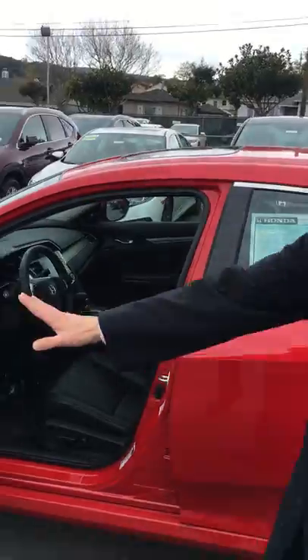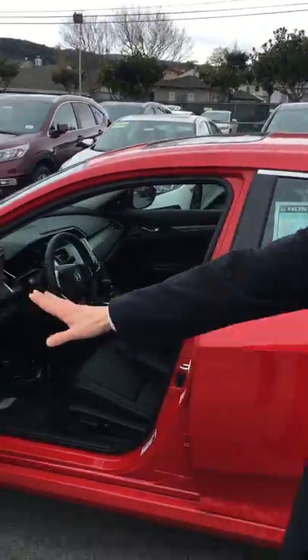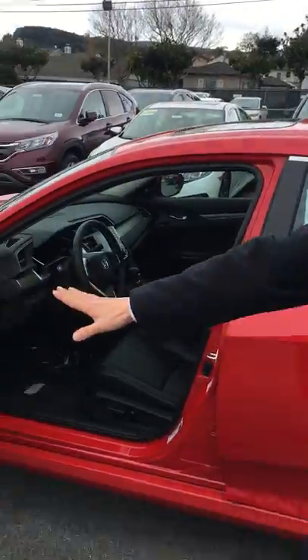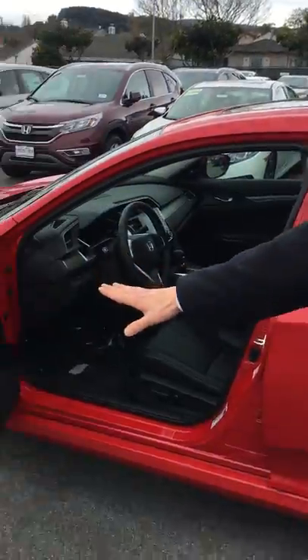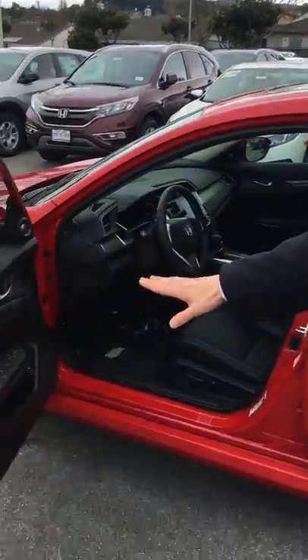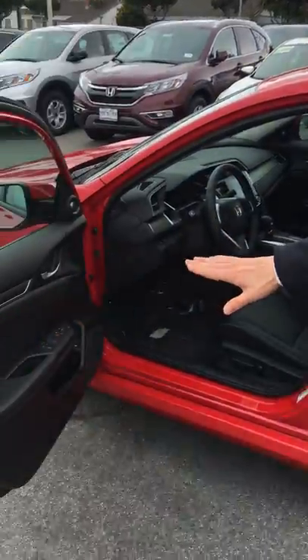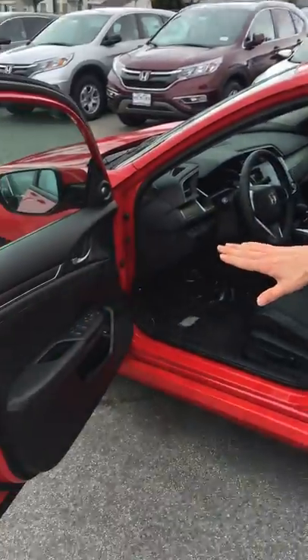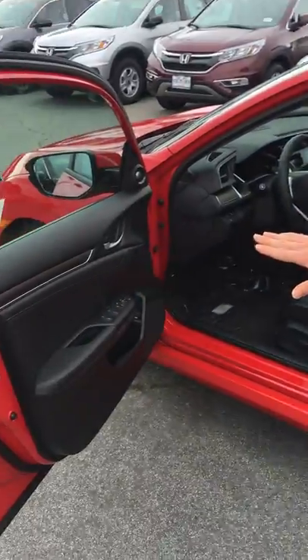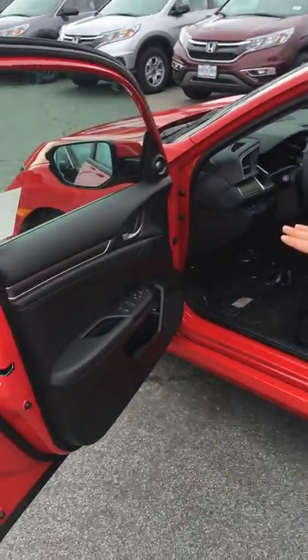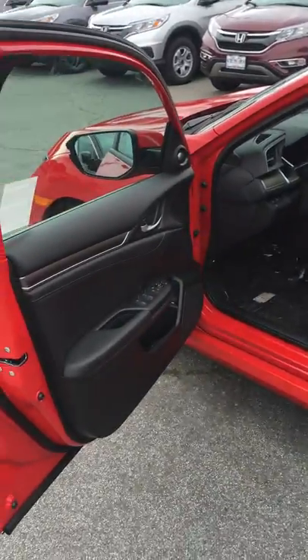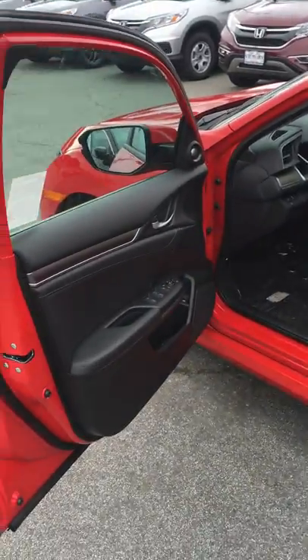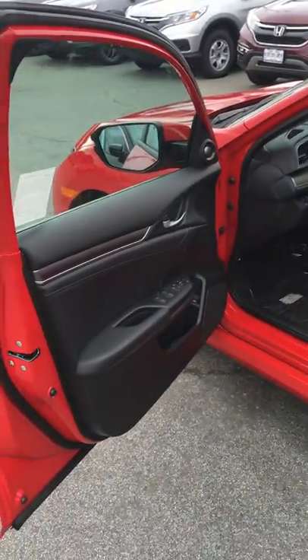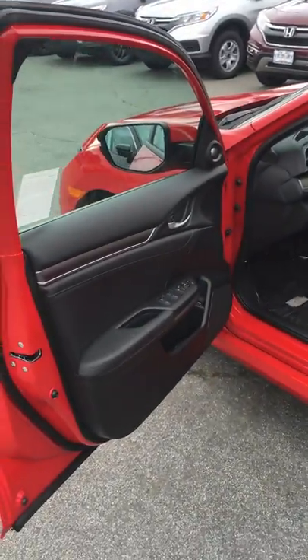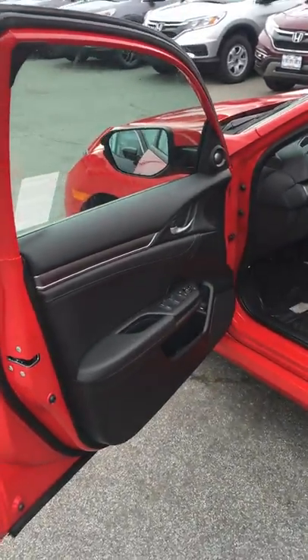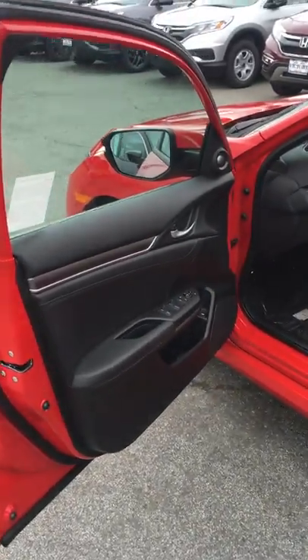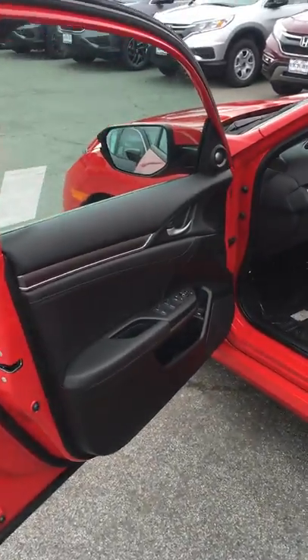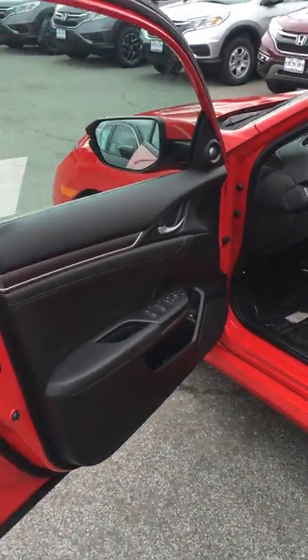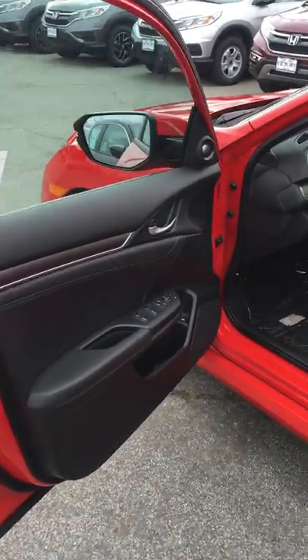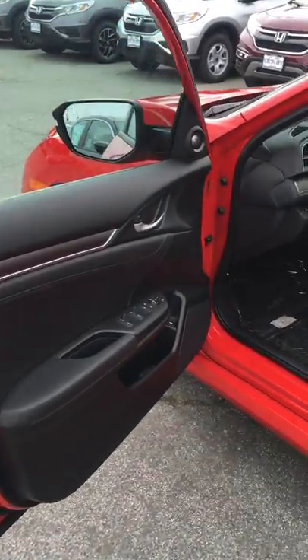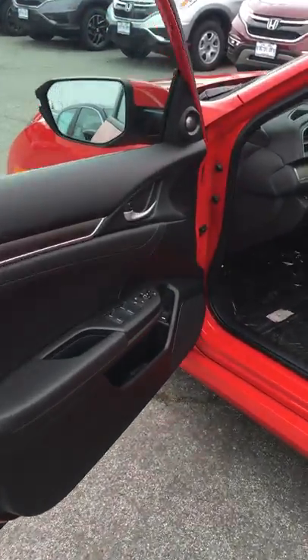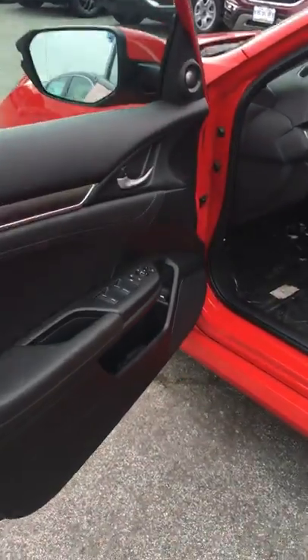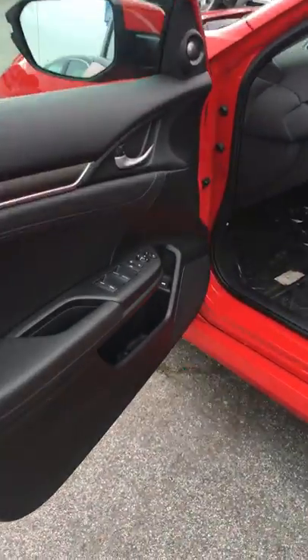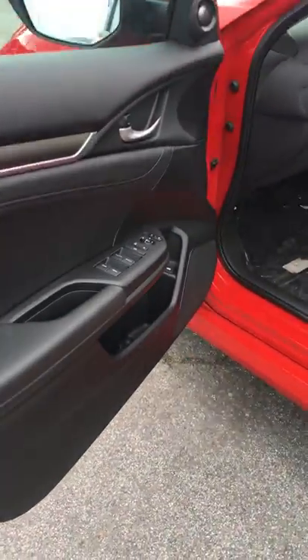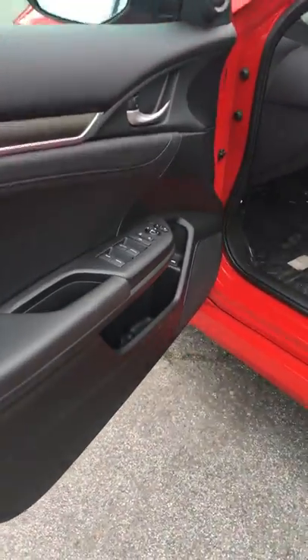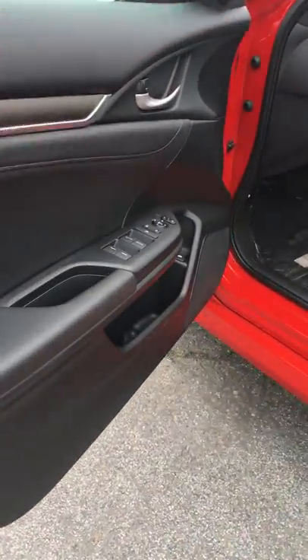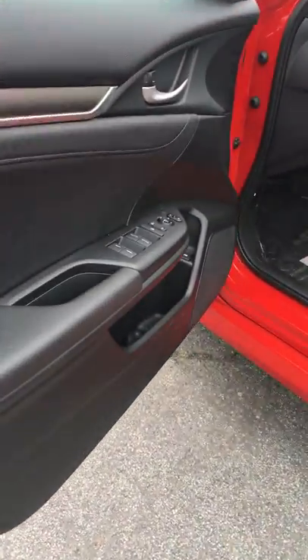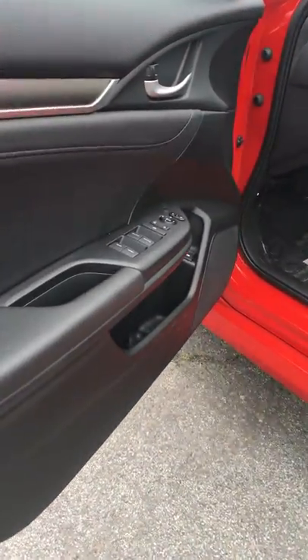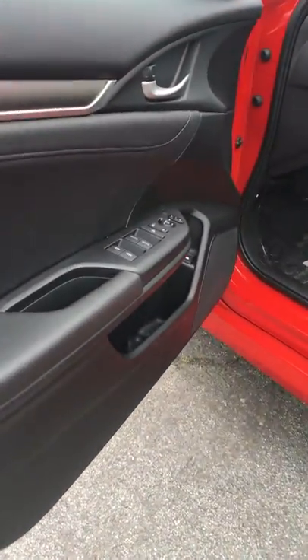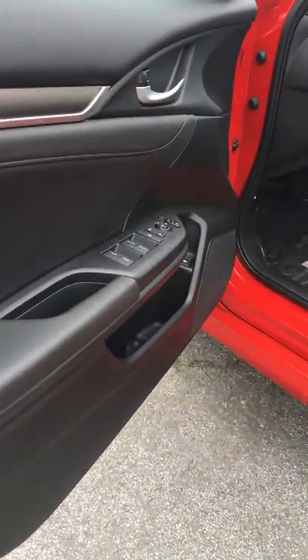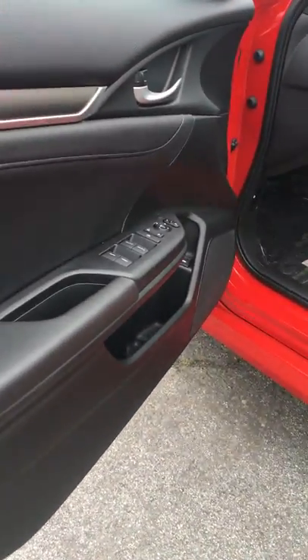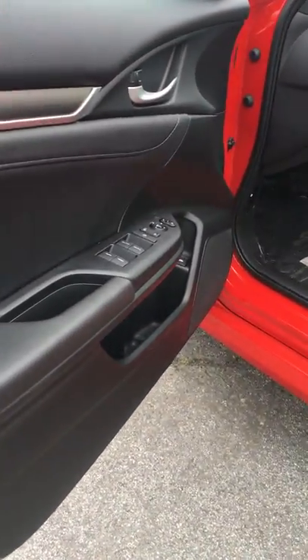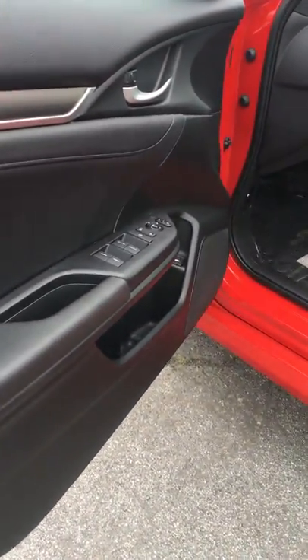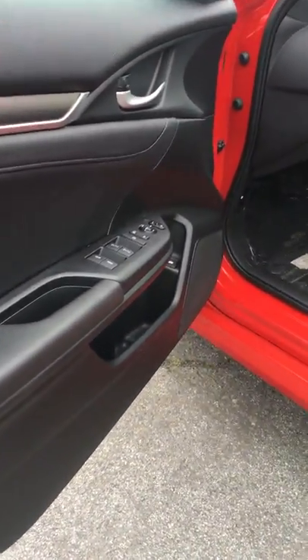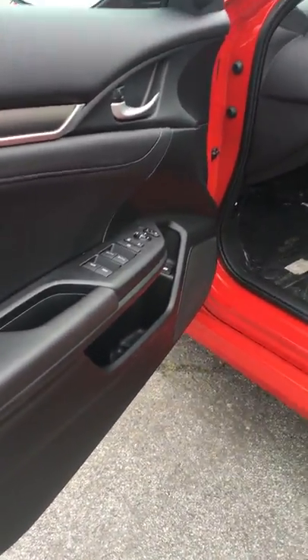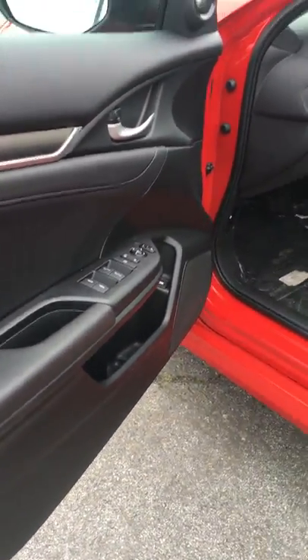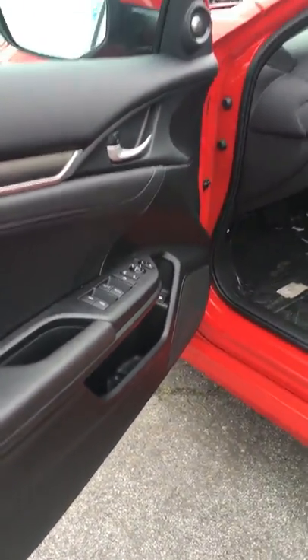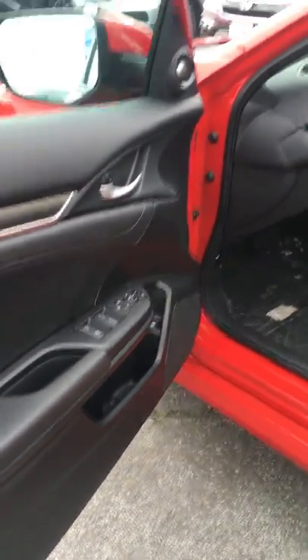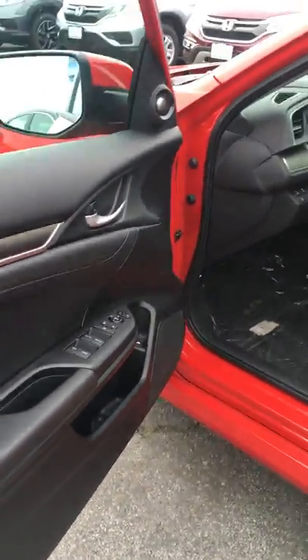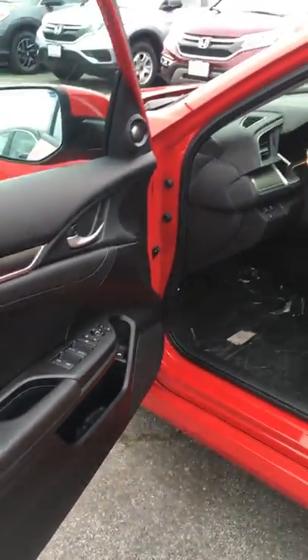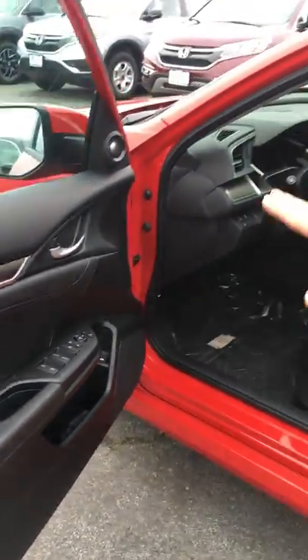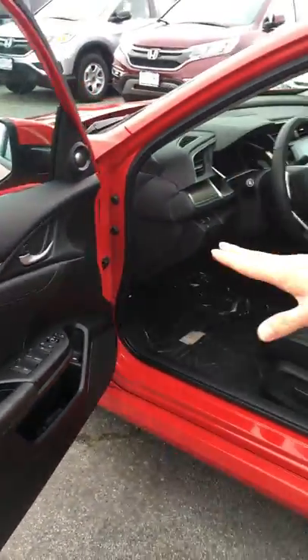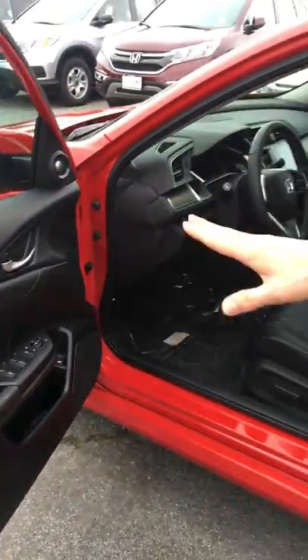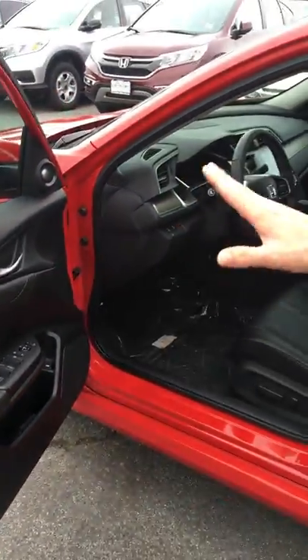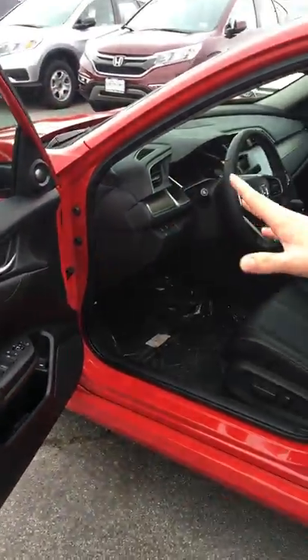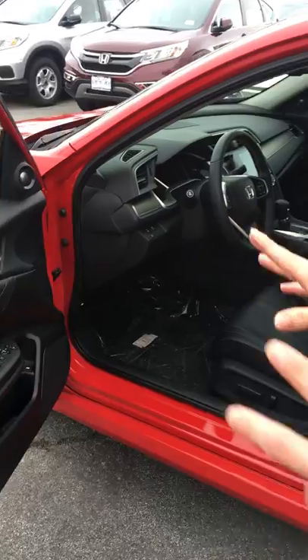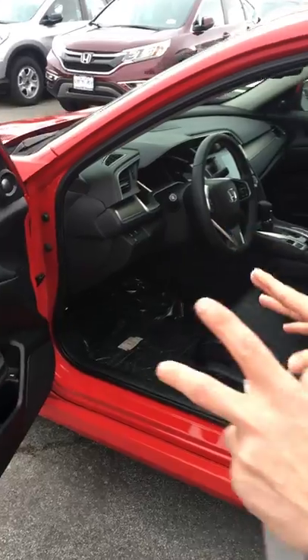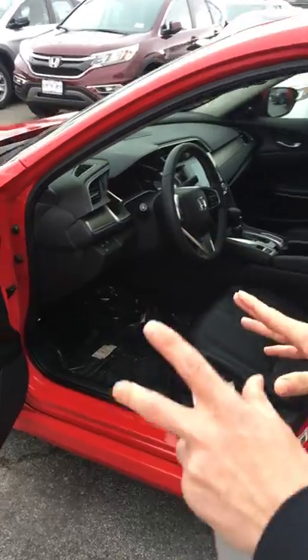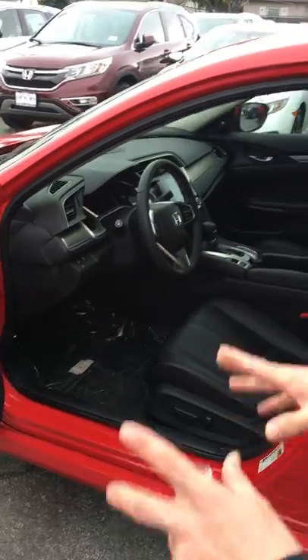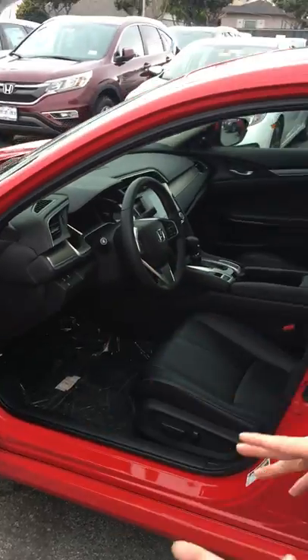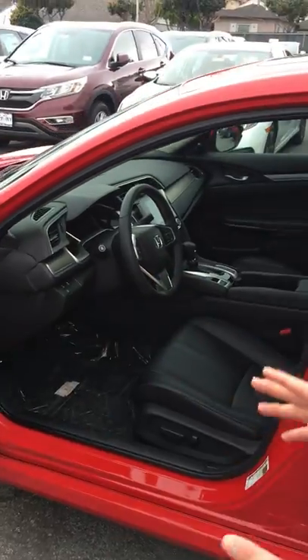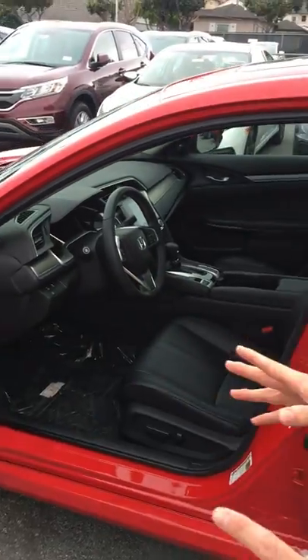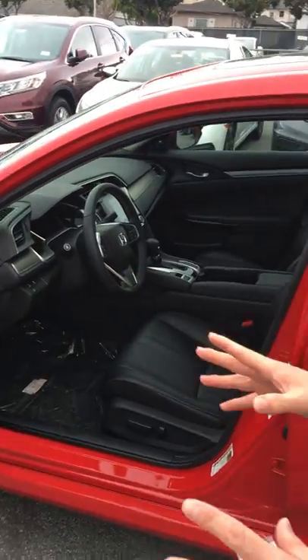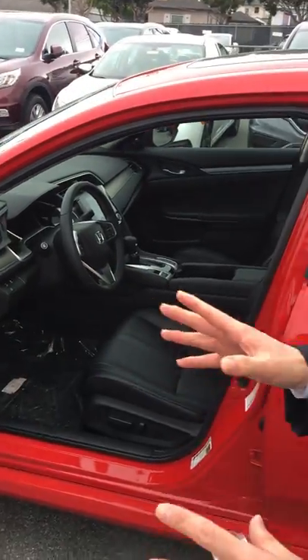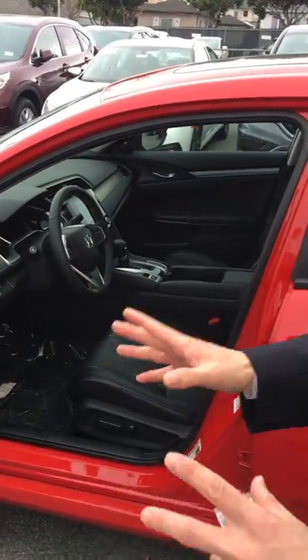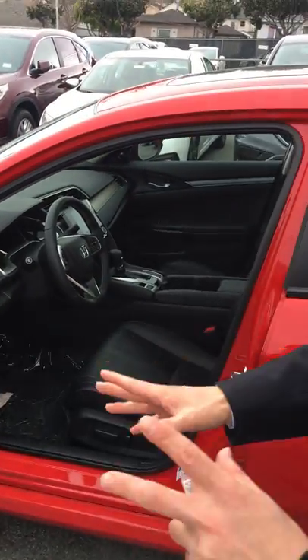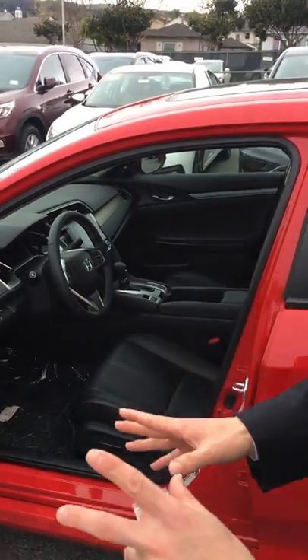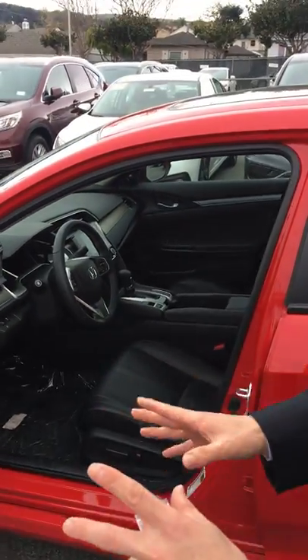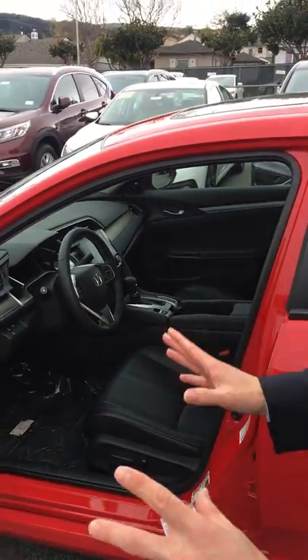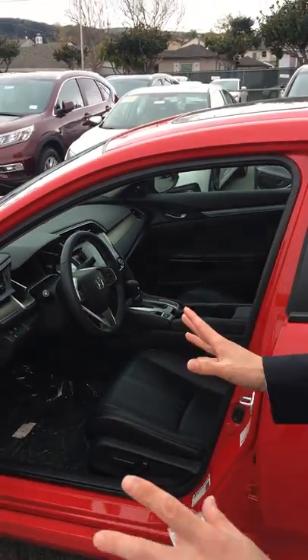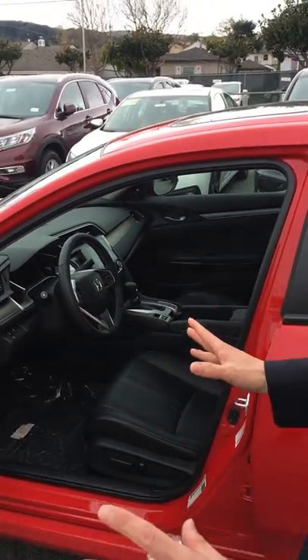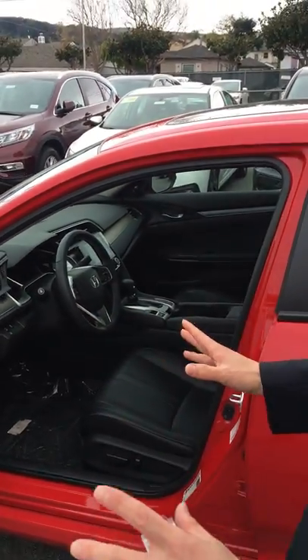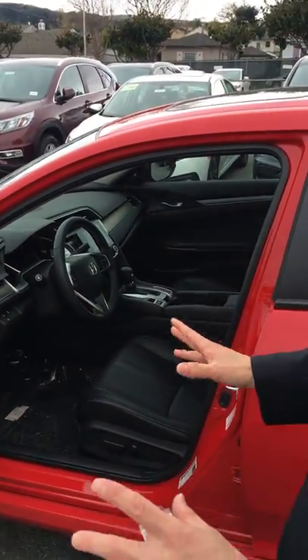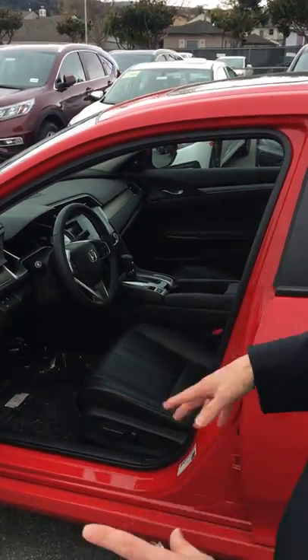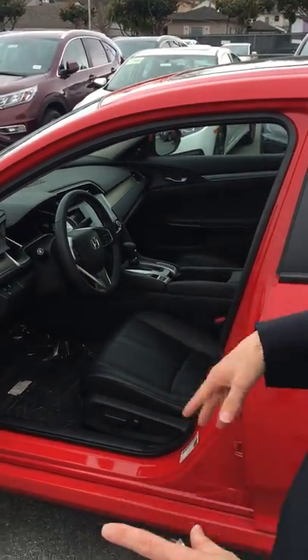It's got all the features you need and maybe some you don't. Power windows, power mirrors, power door locks, tilt wheel, cruise control, and air conditioning.